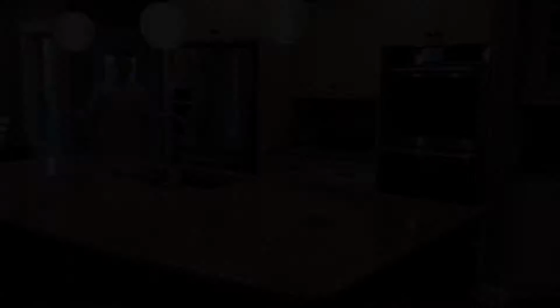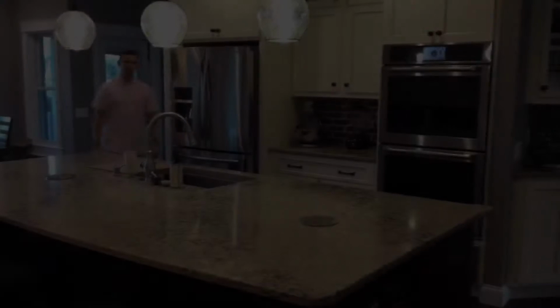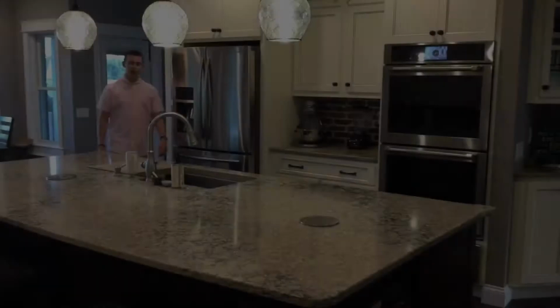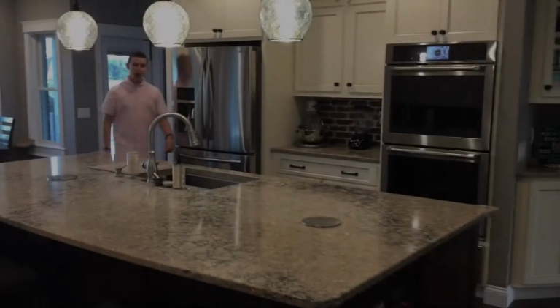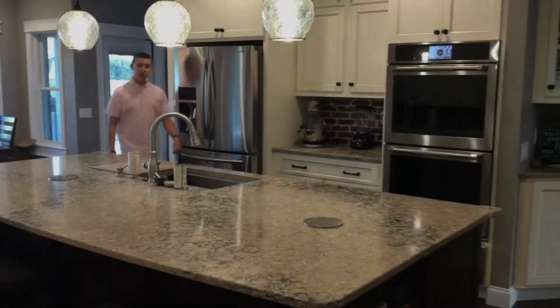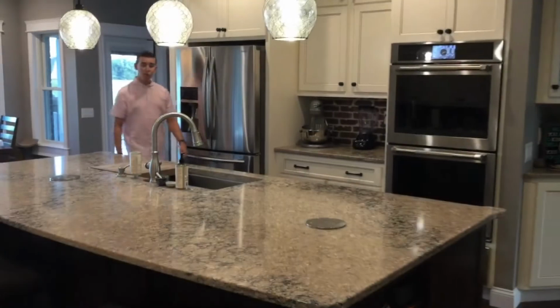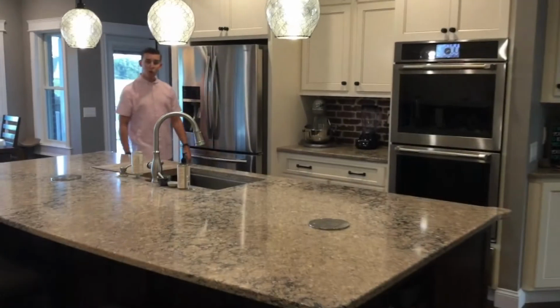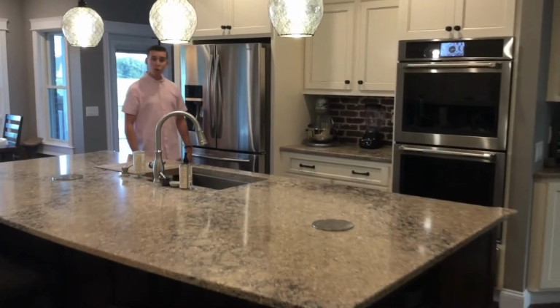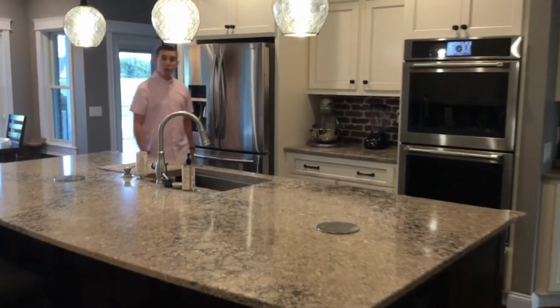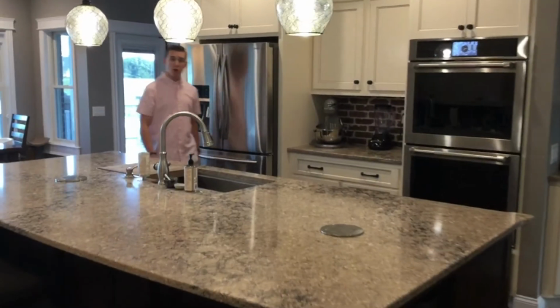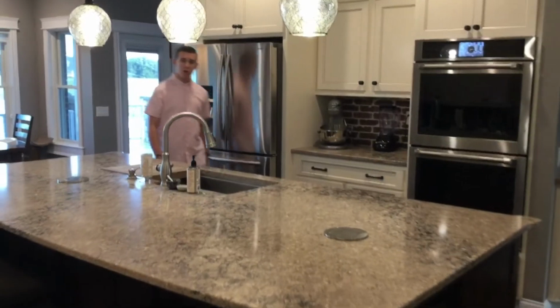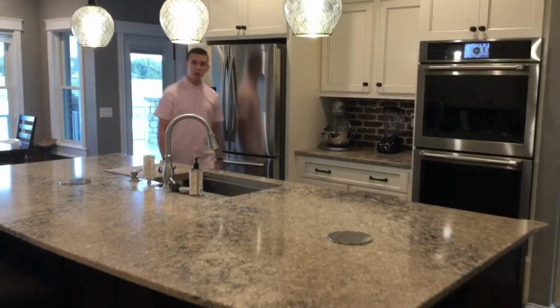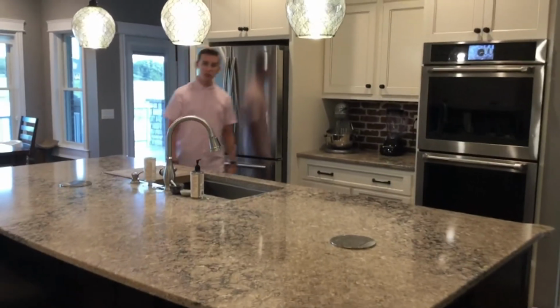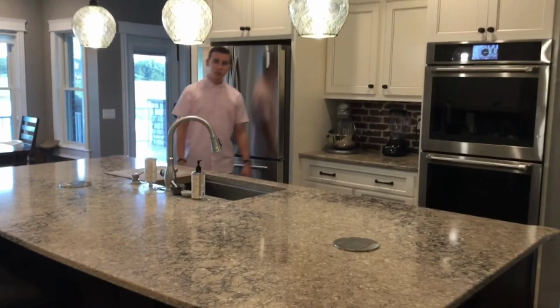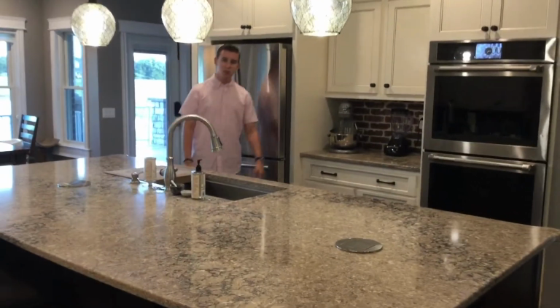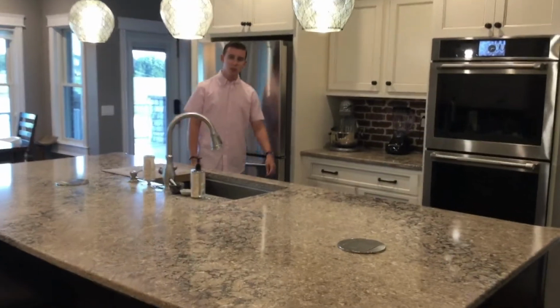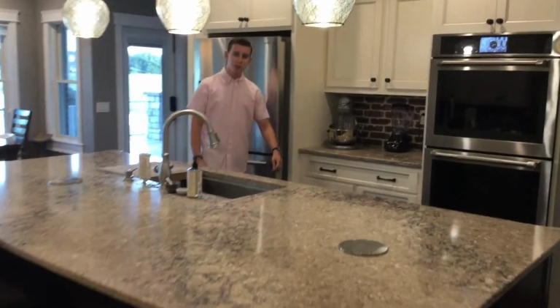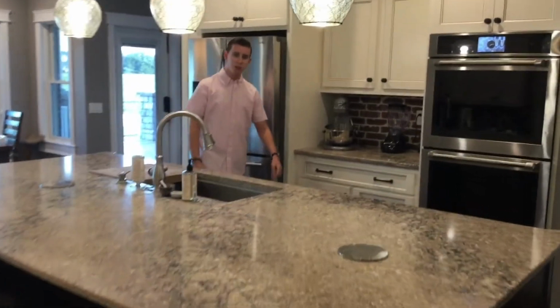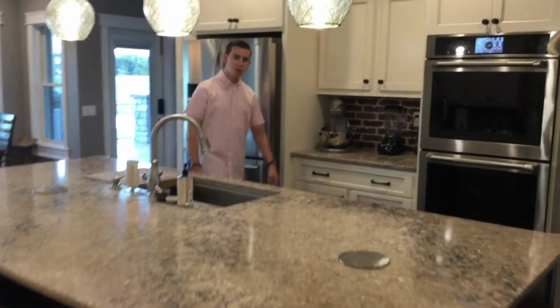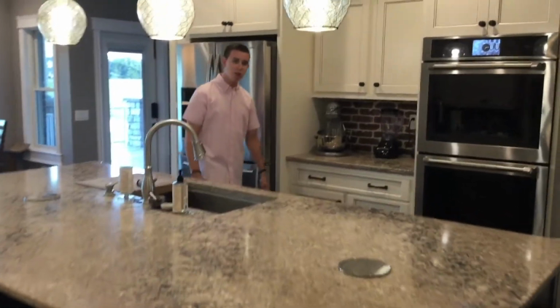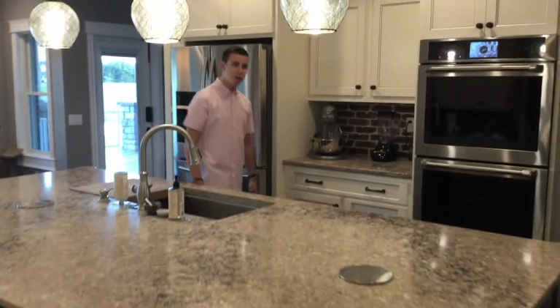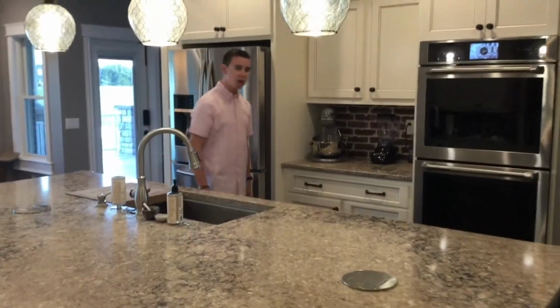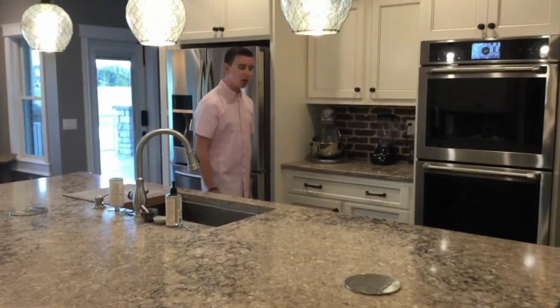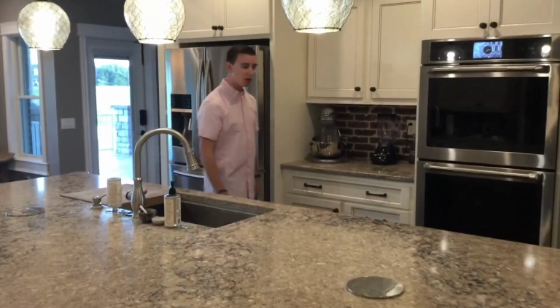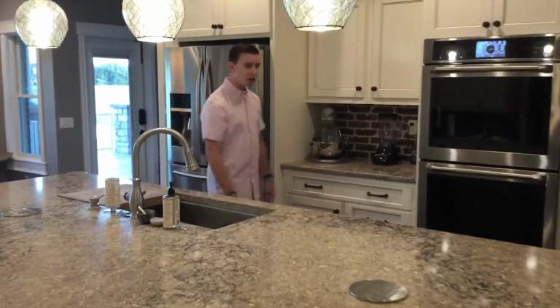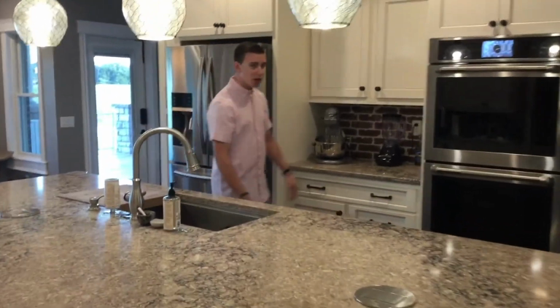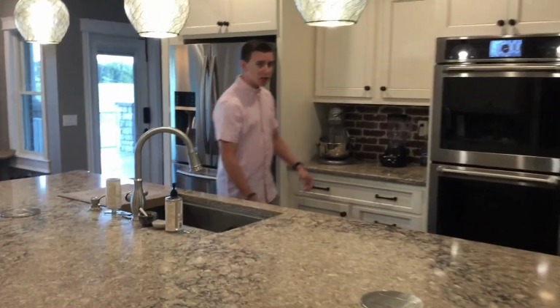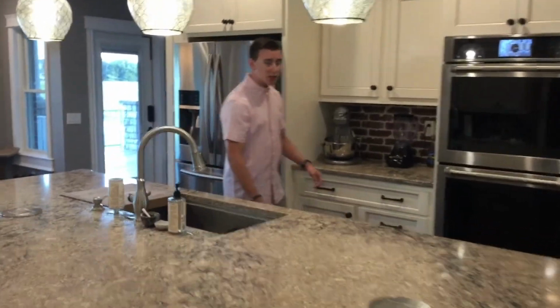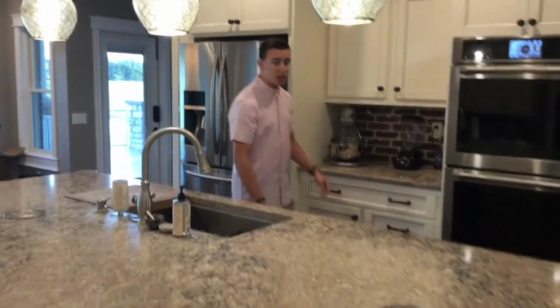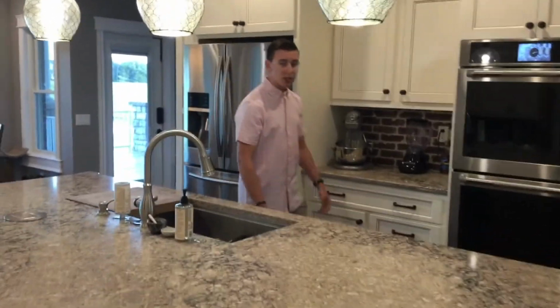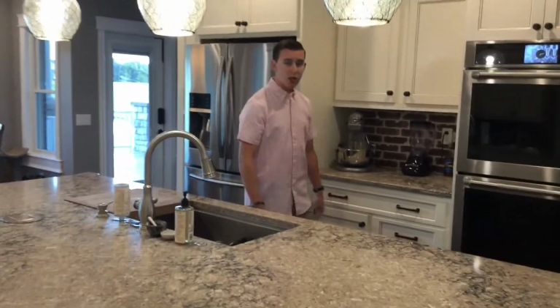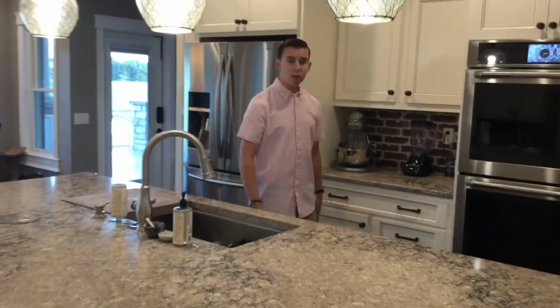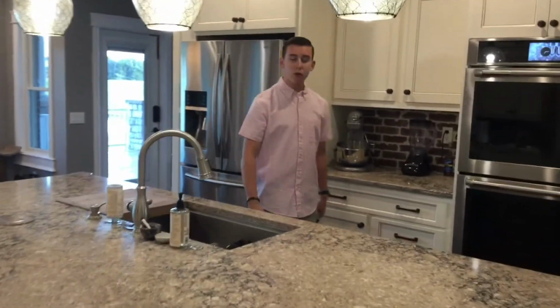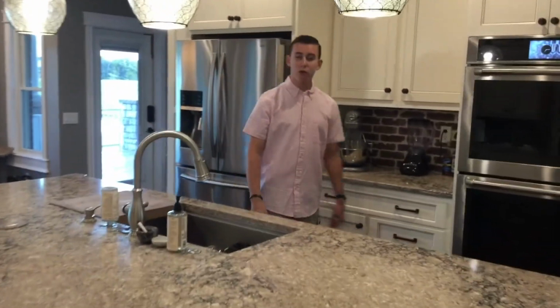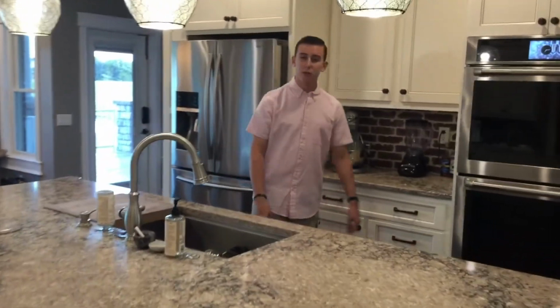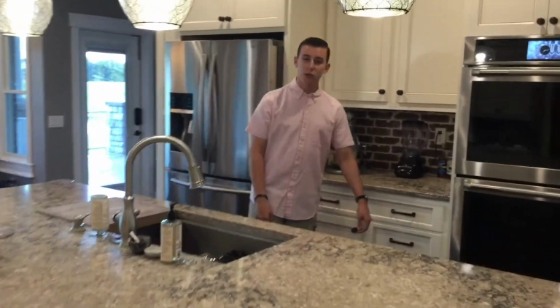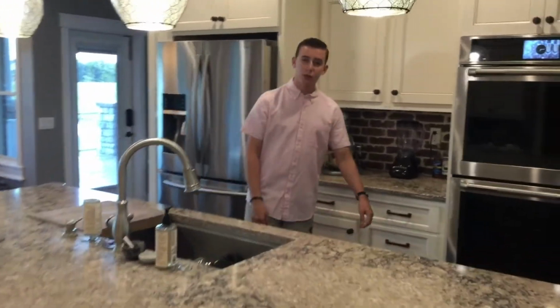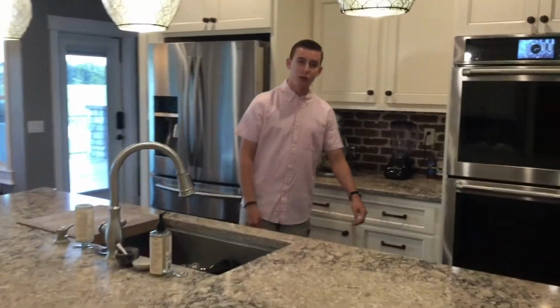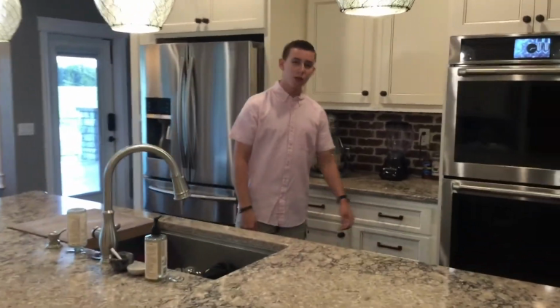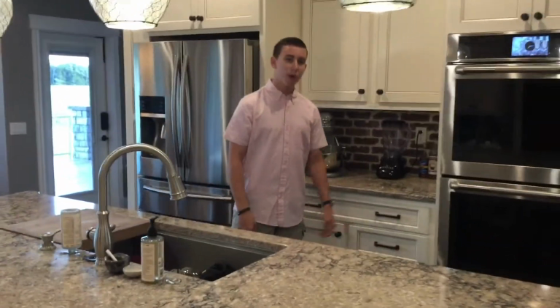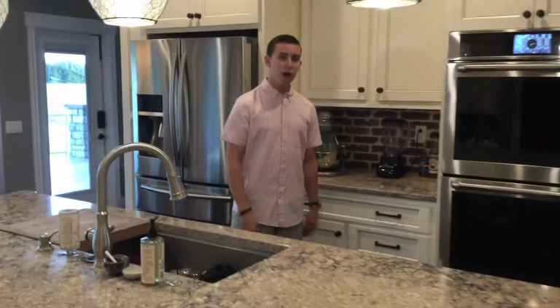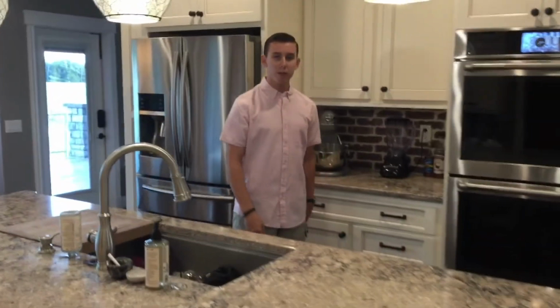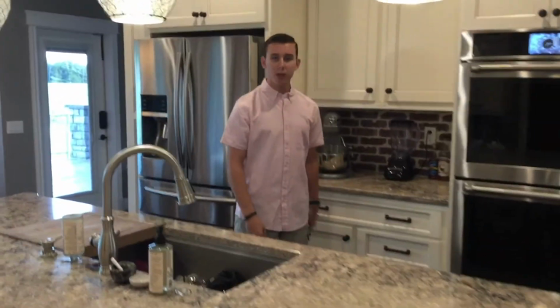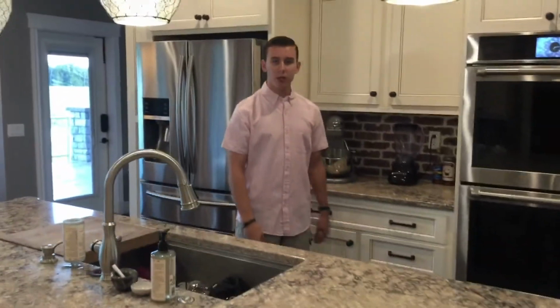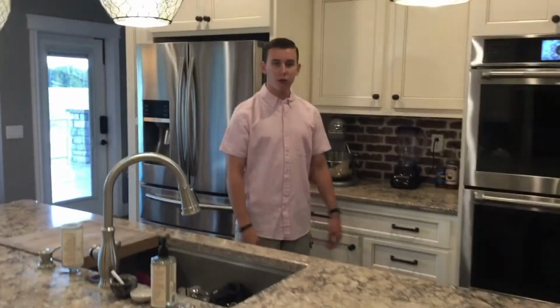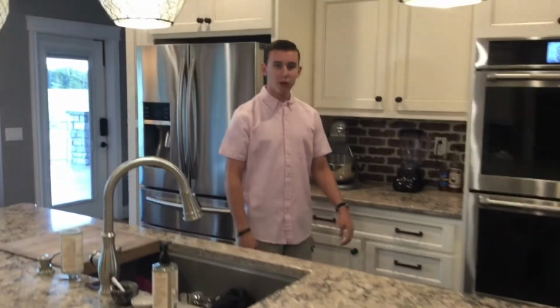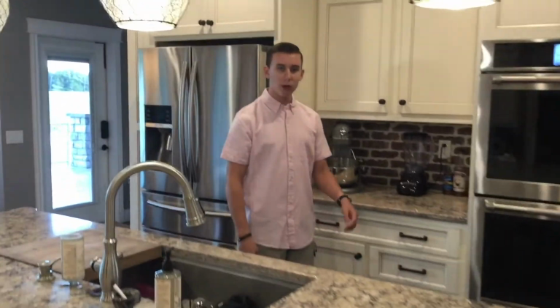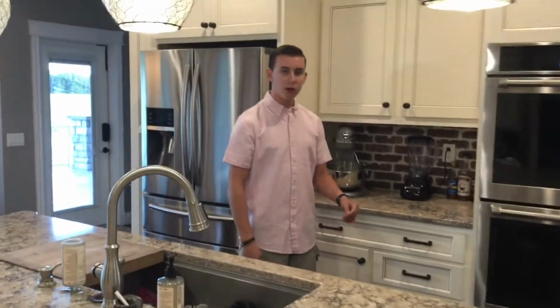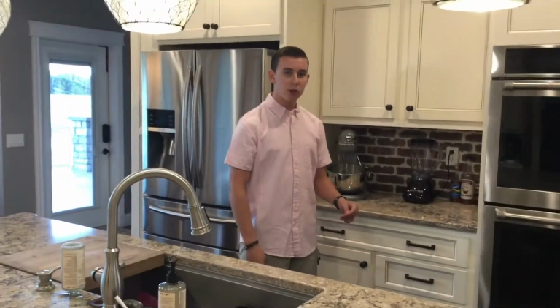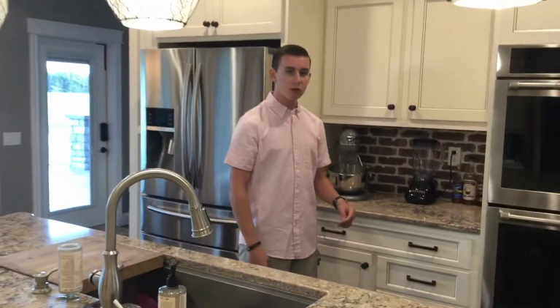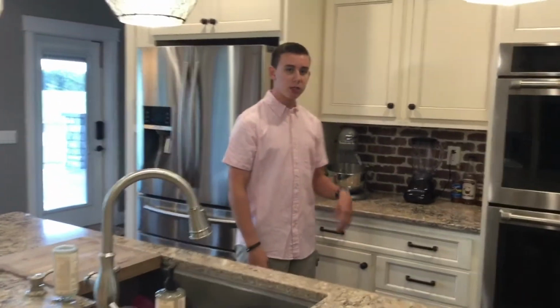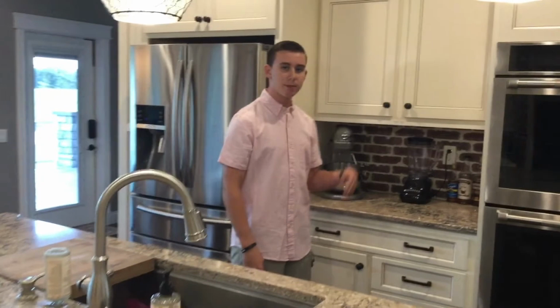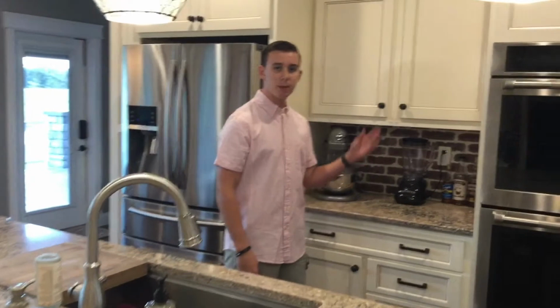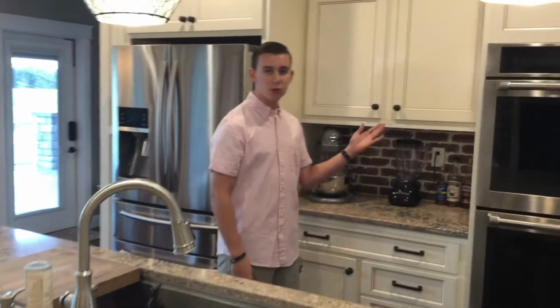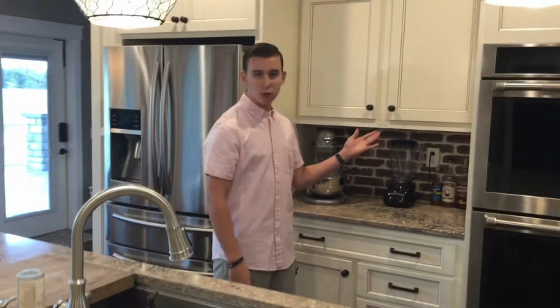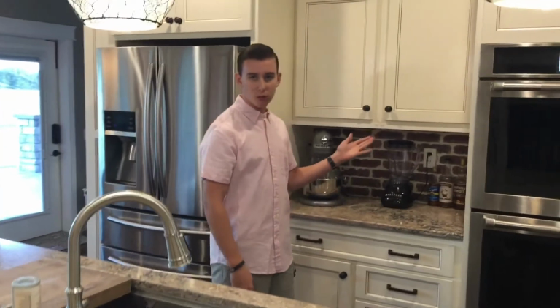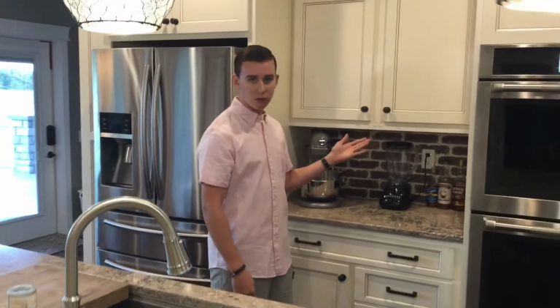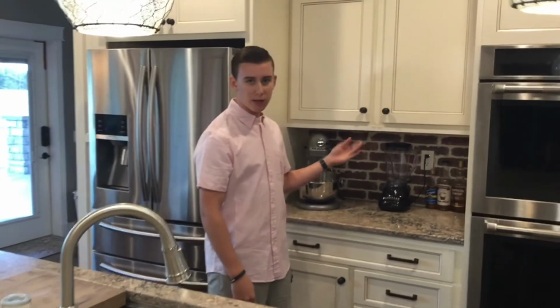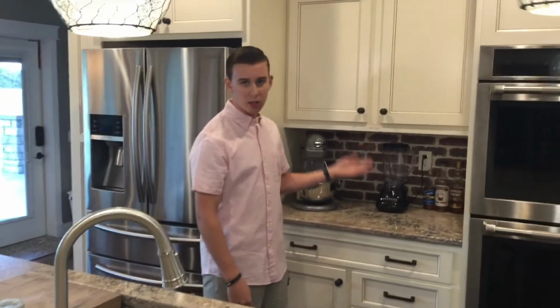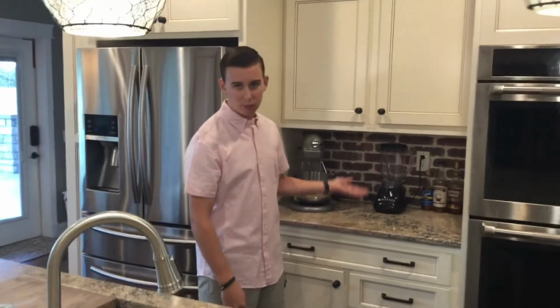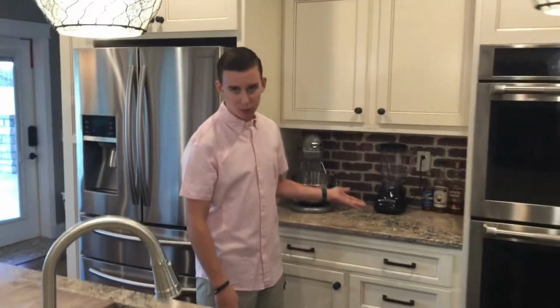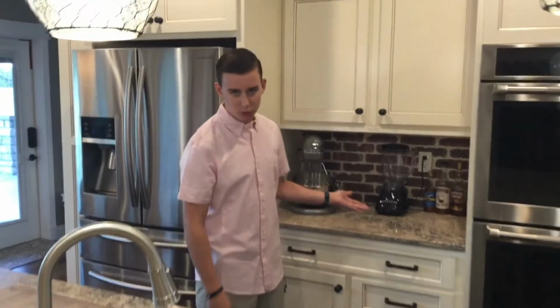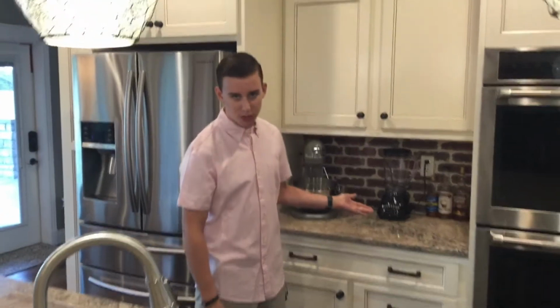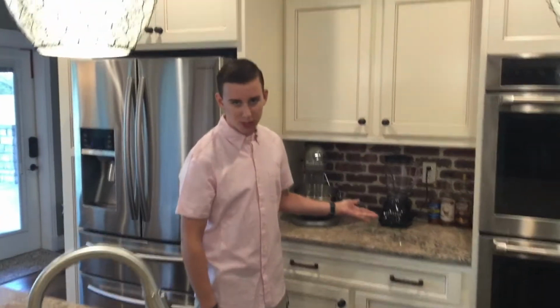Hey everyone, welcome to this week's YouTube video. Today I'm going to be showing you how to make your very own special vanilla milkshake.